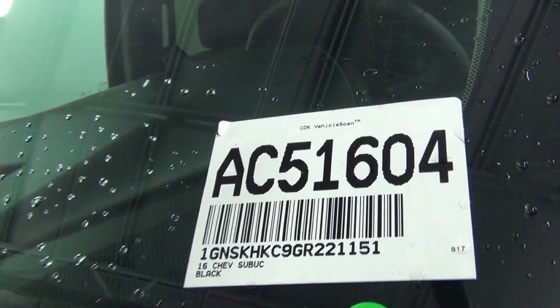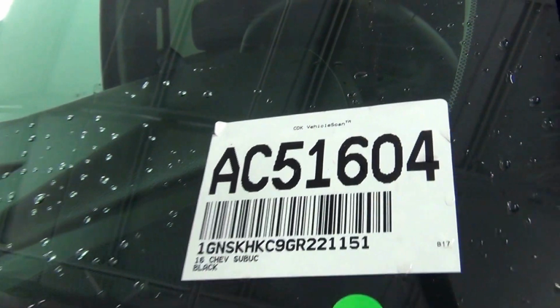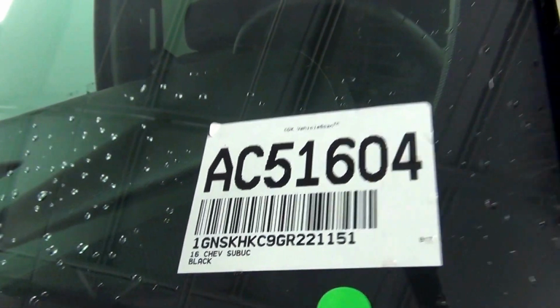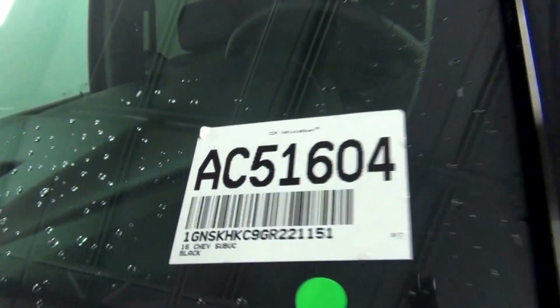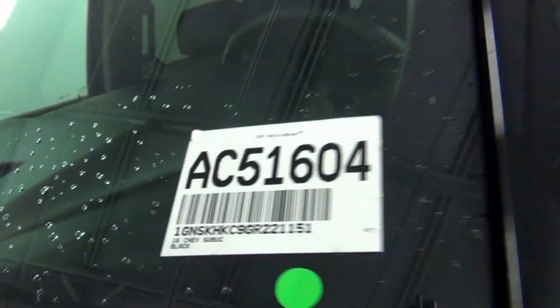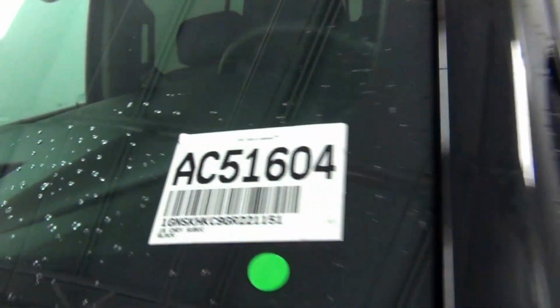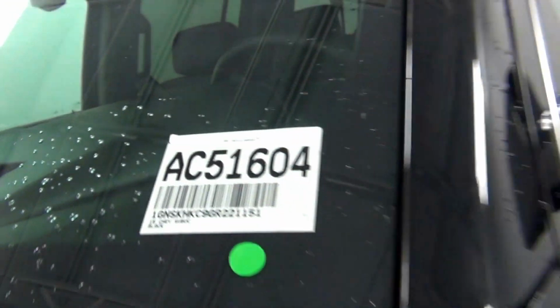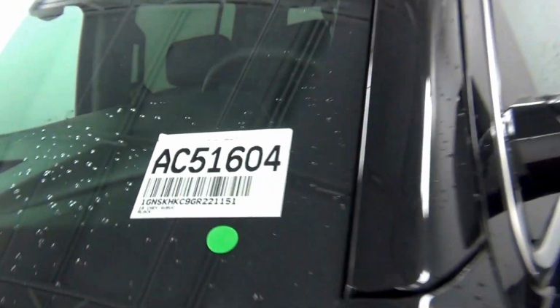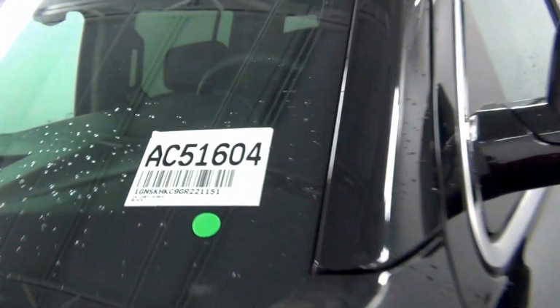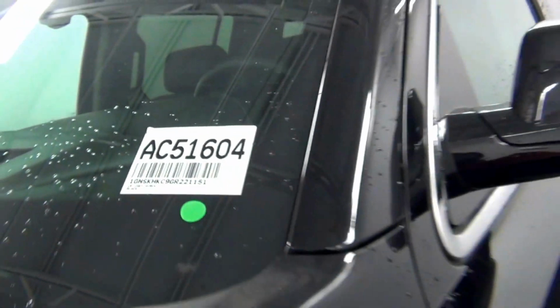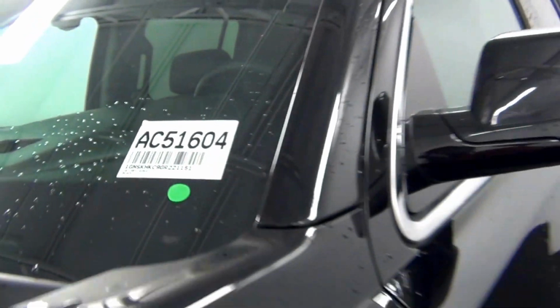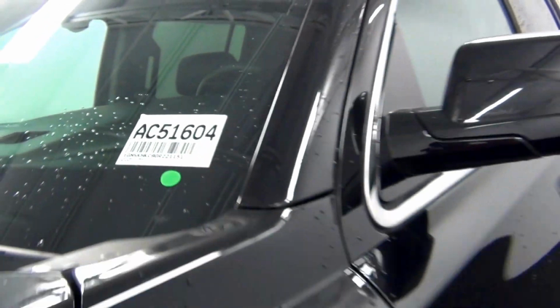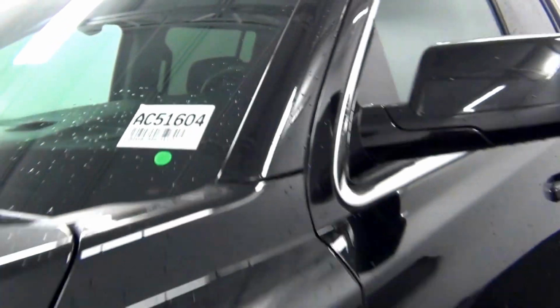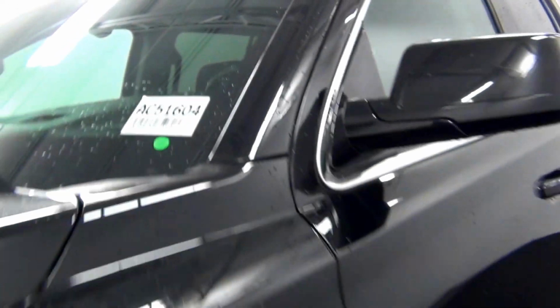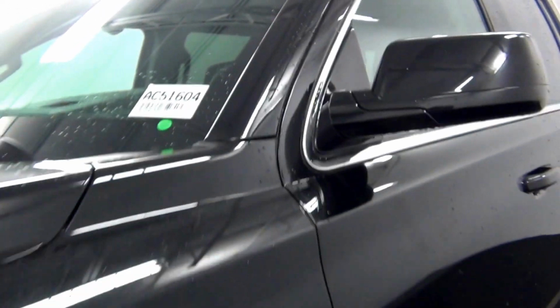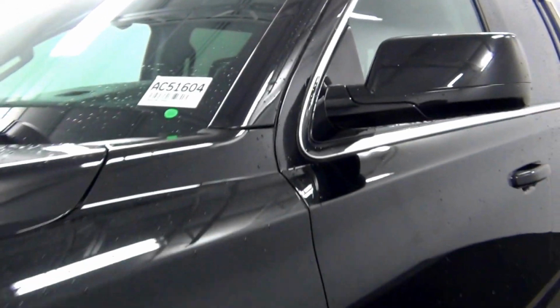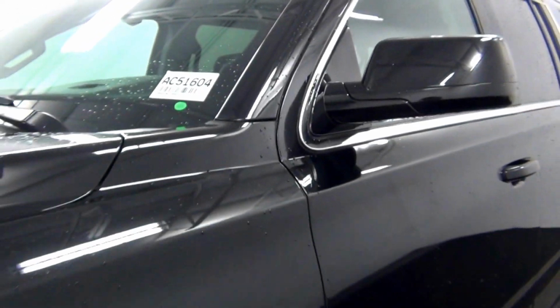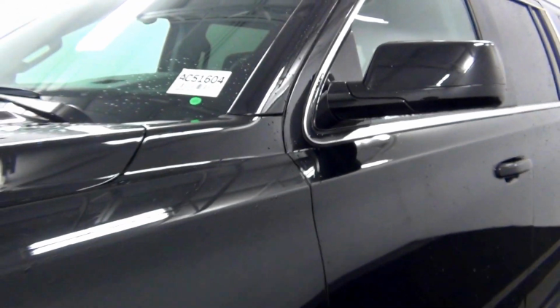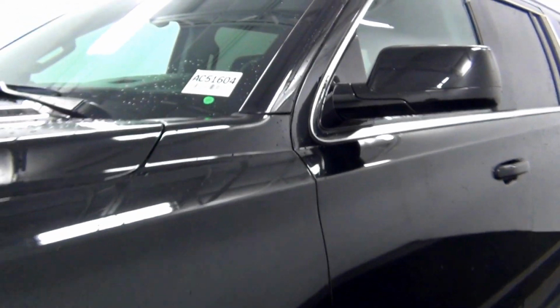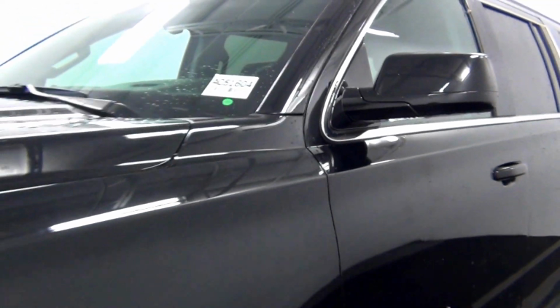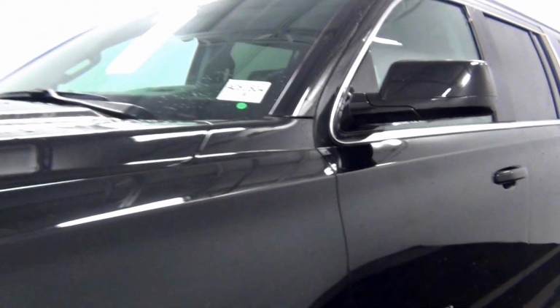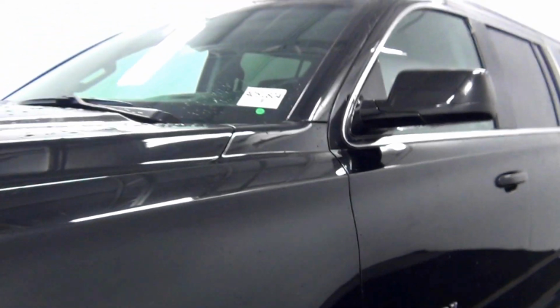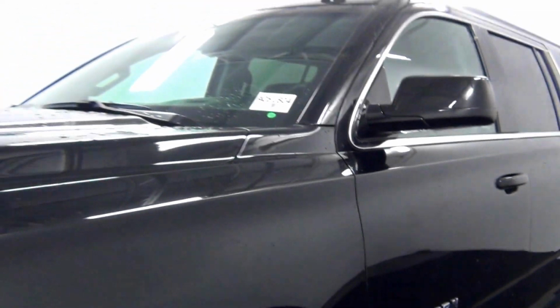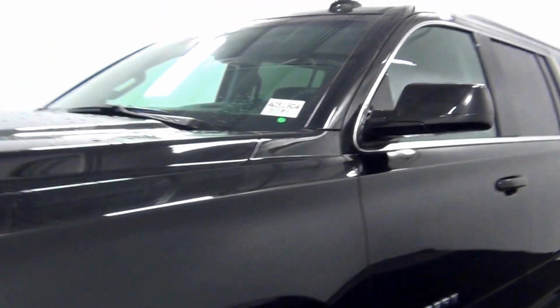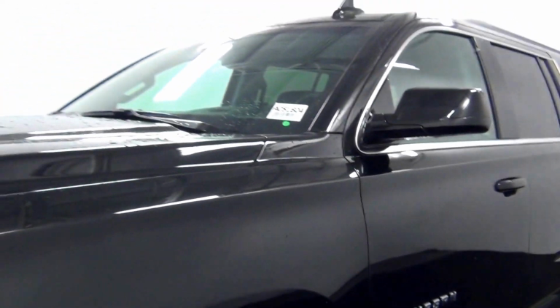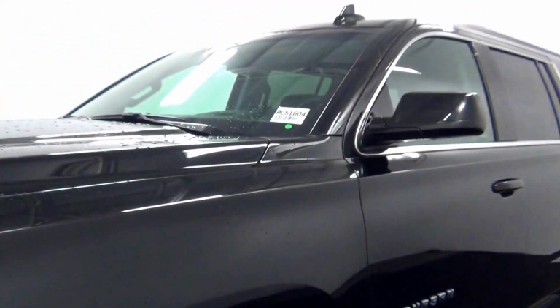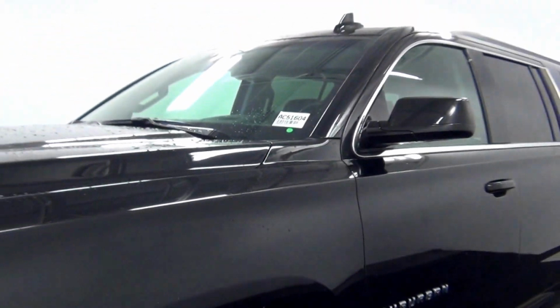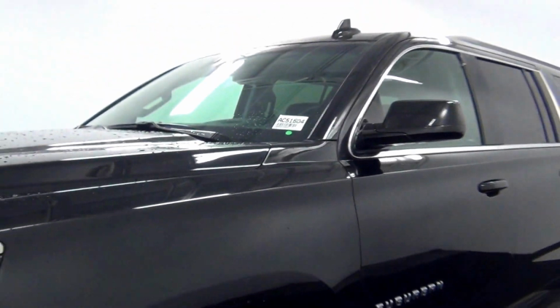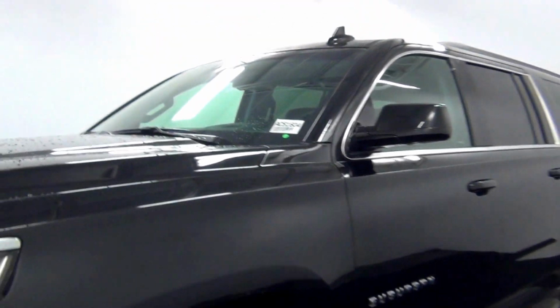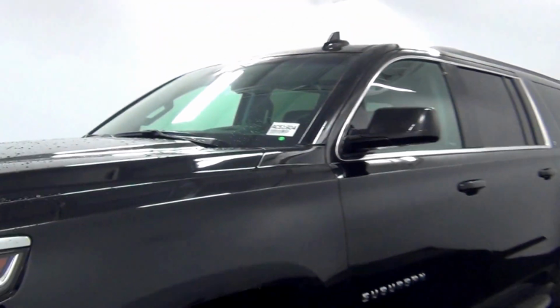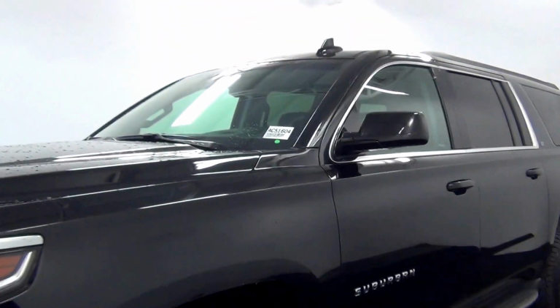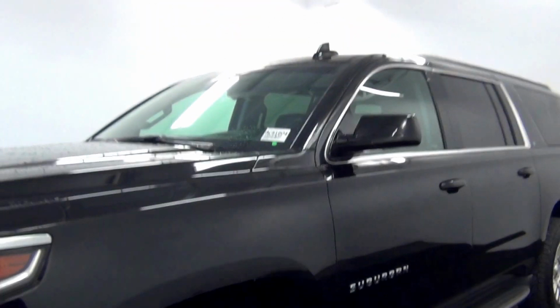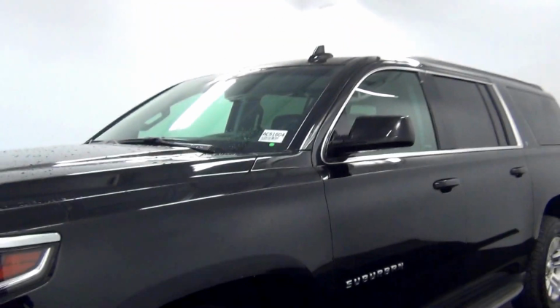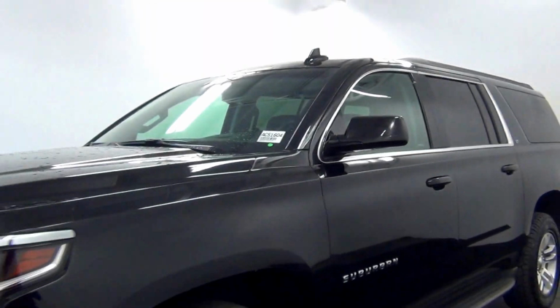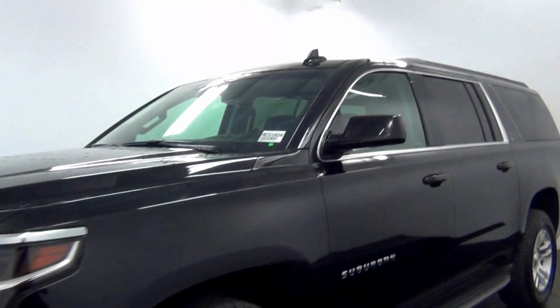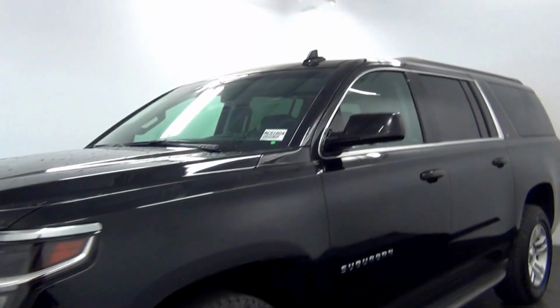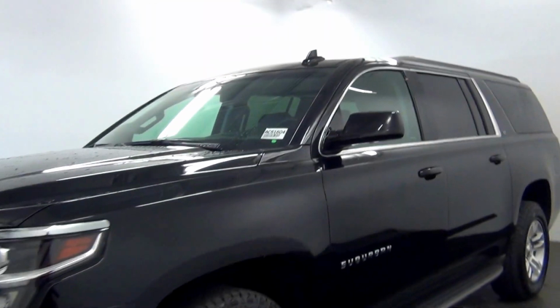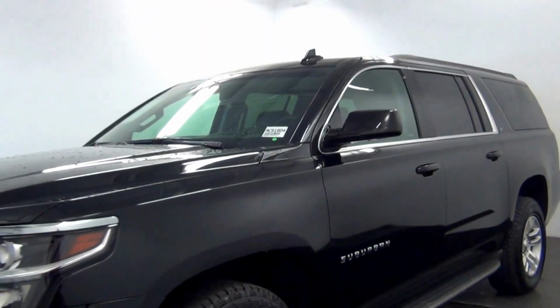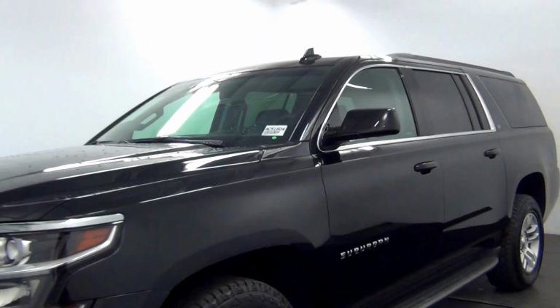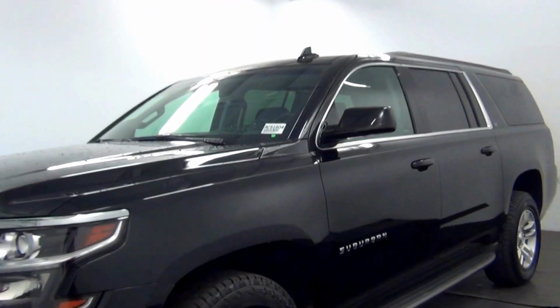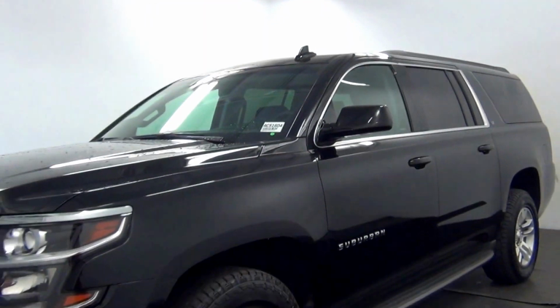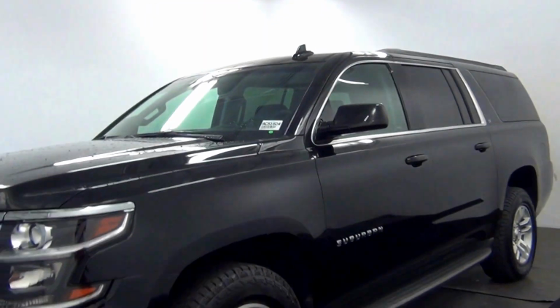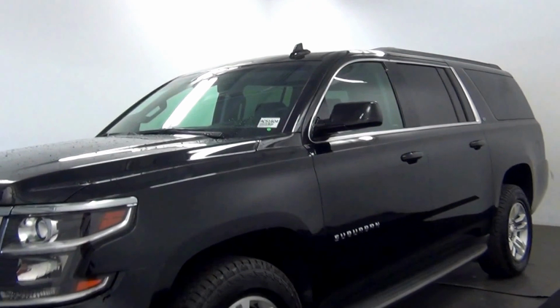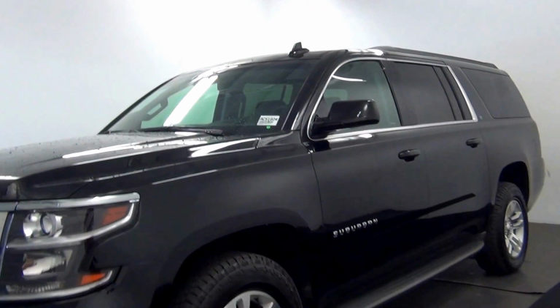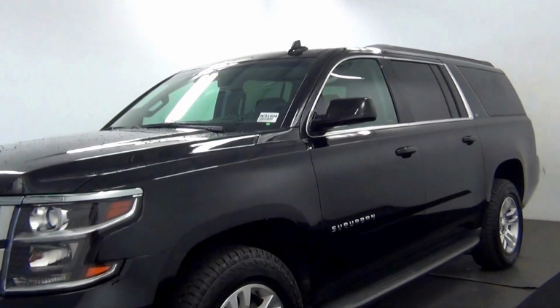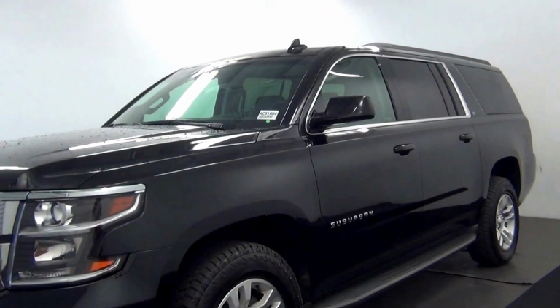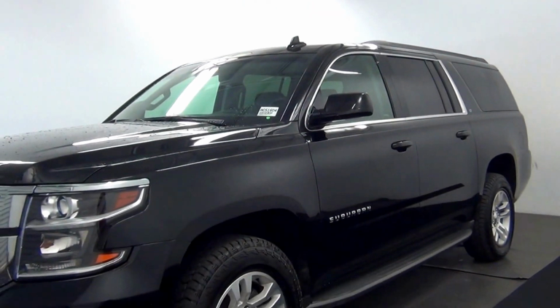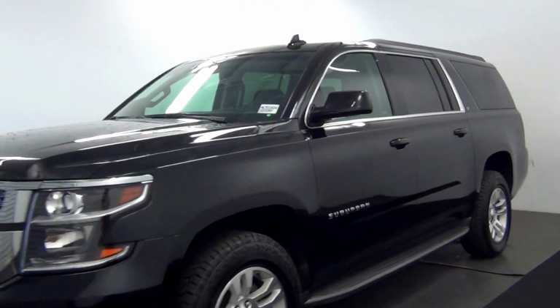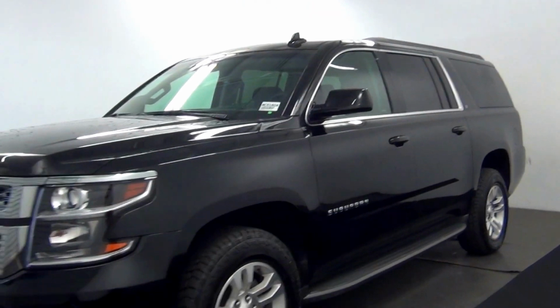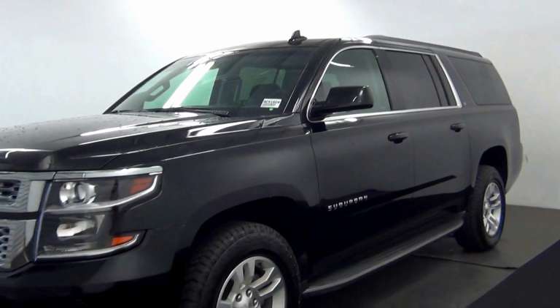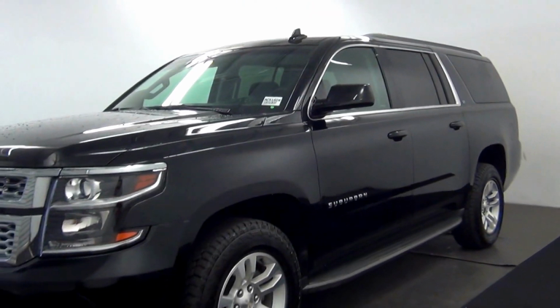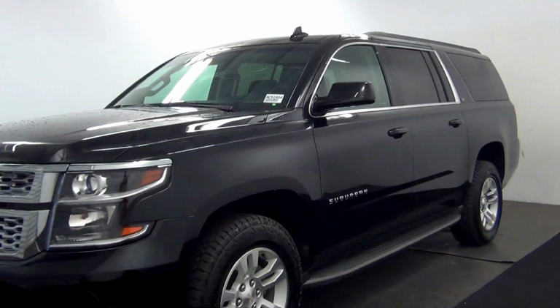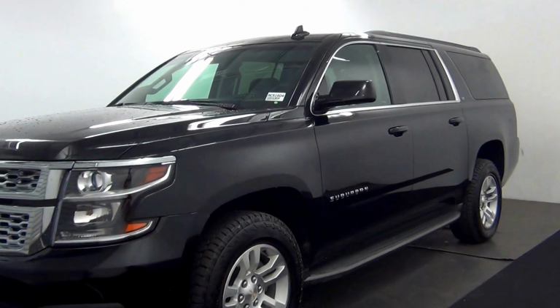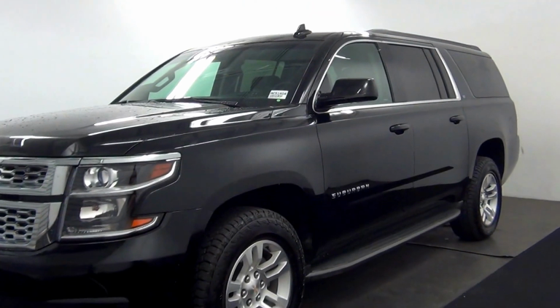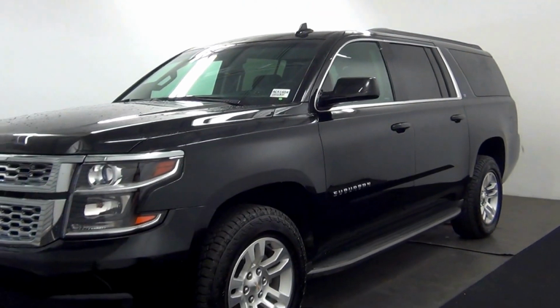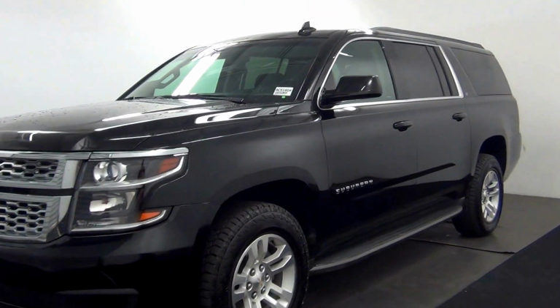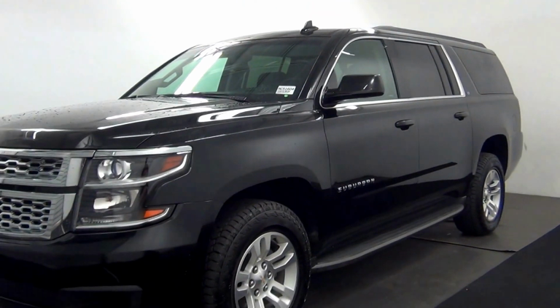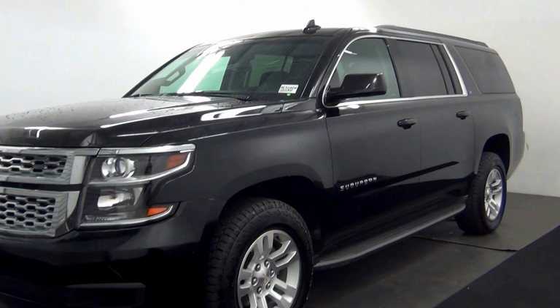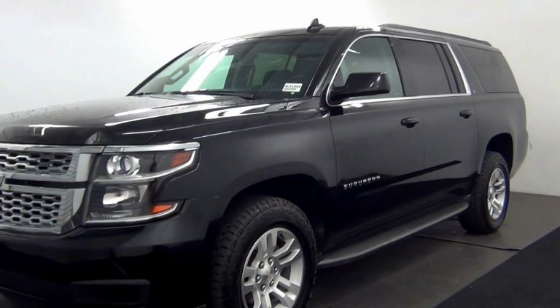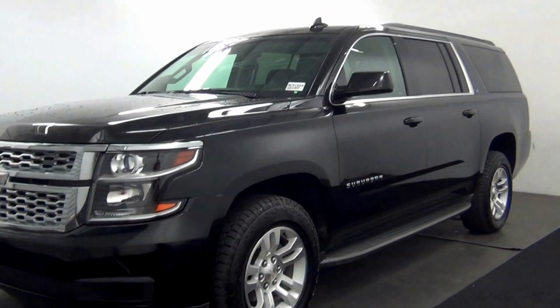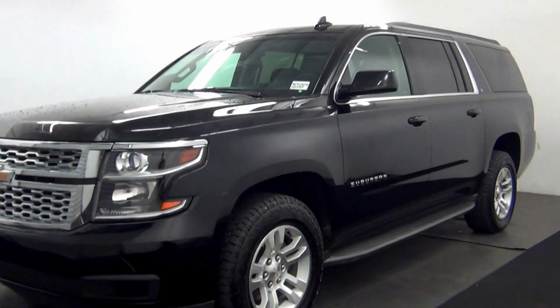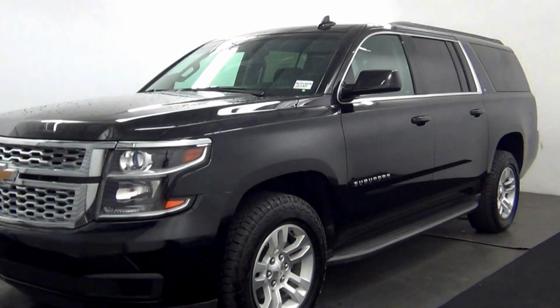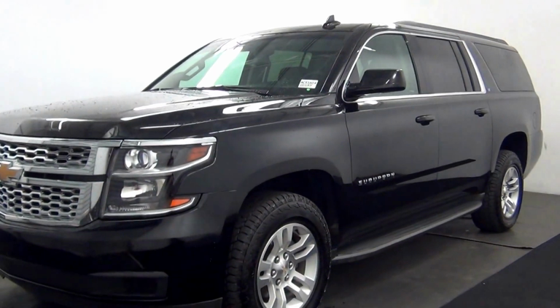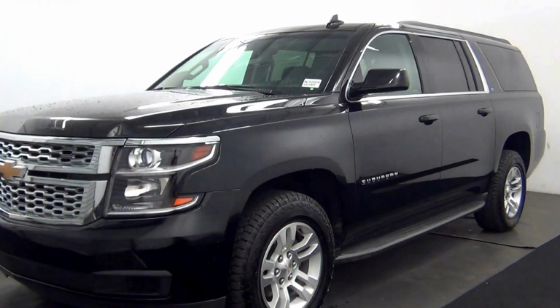Hello, today will be a walk around the 2016 Chevy Suburban, stock number AC51604.